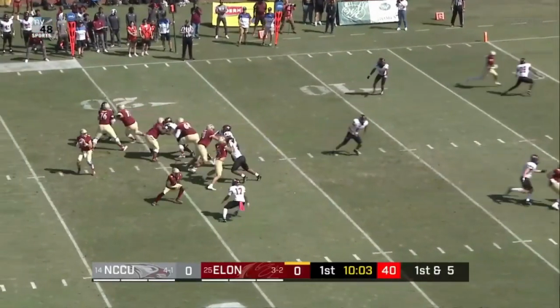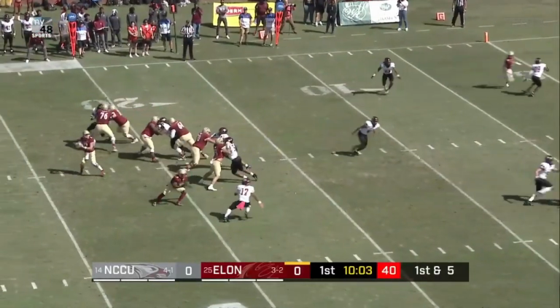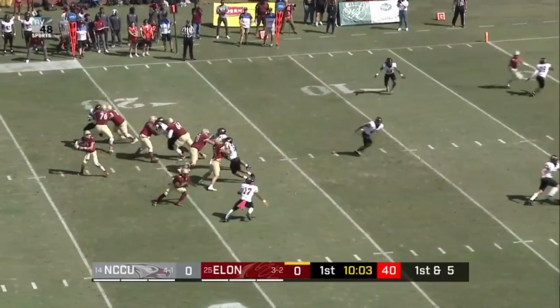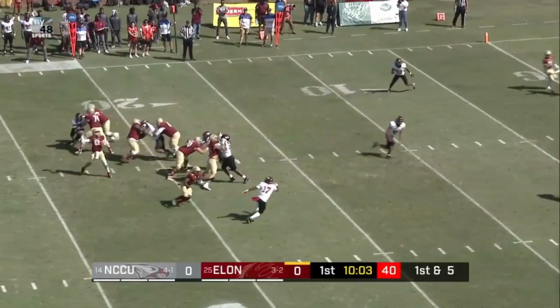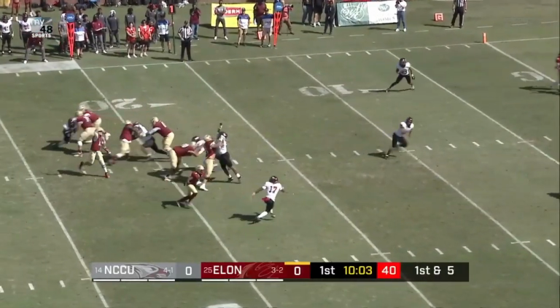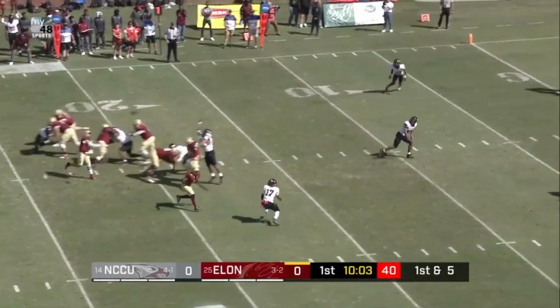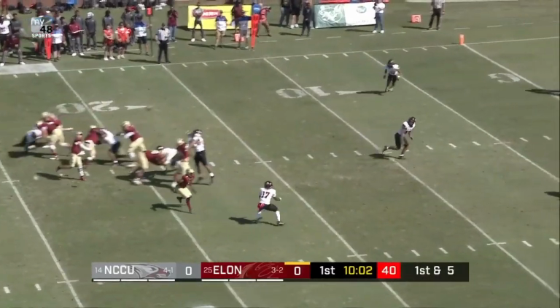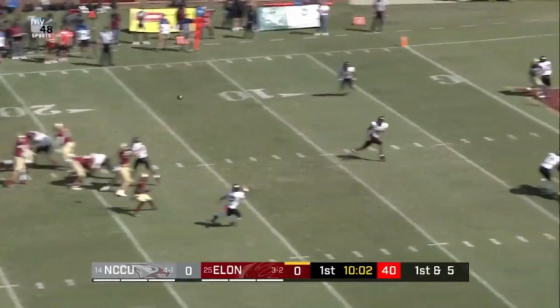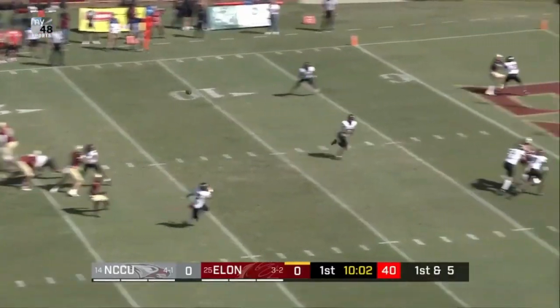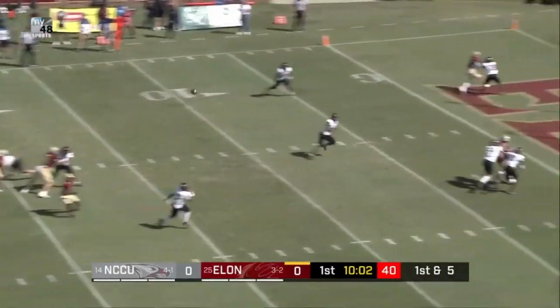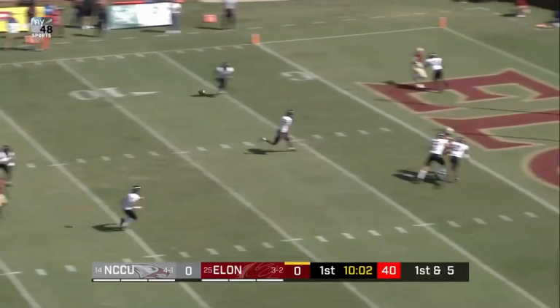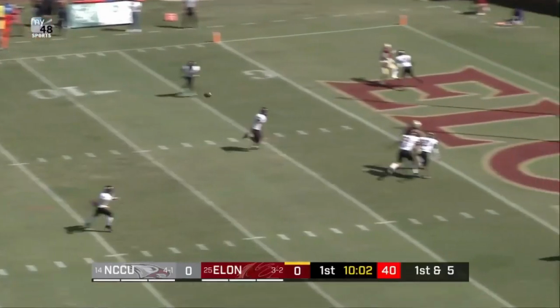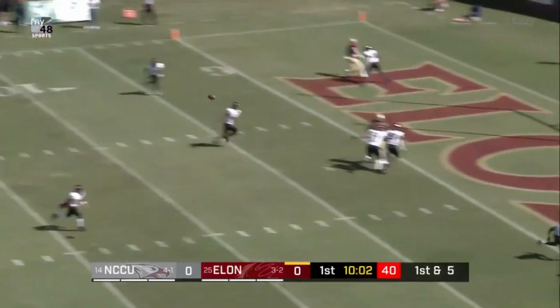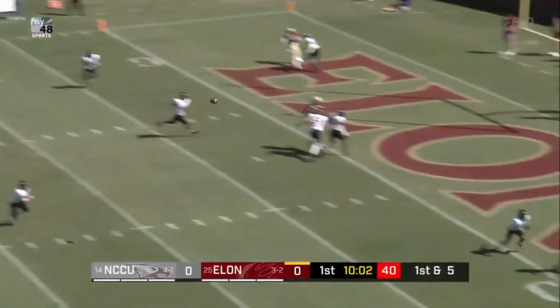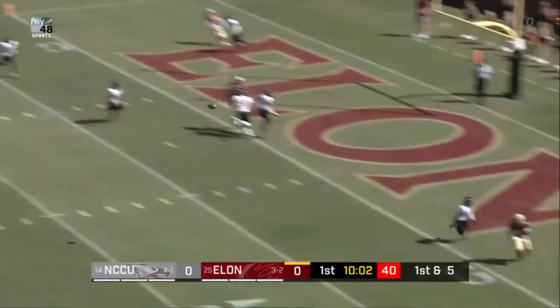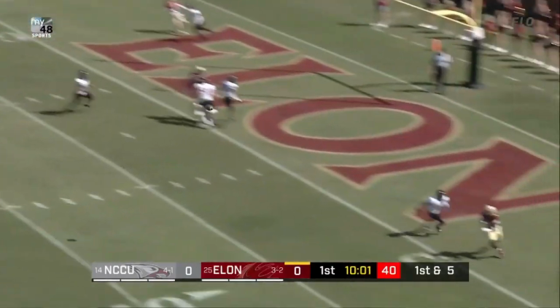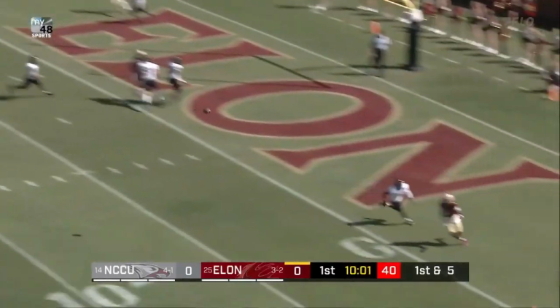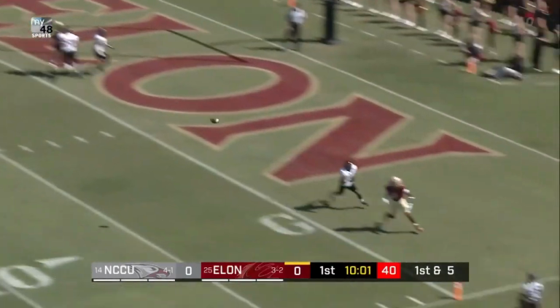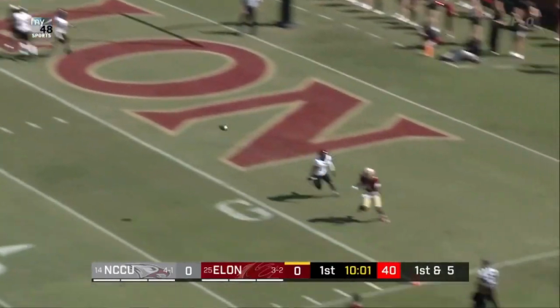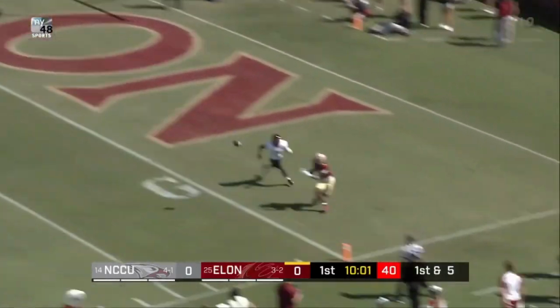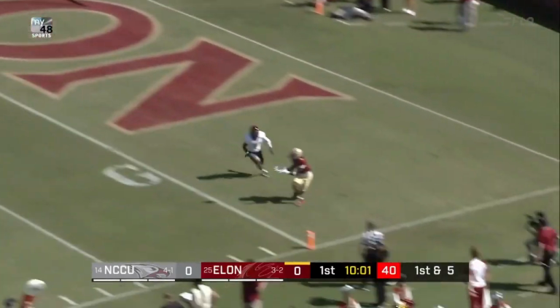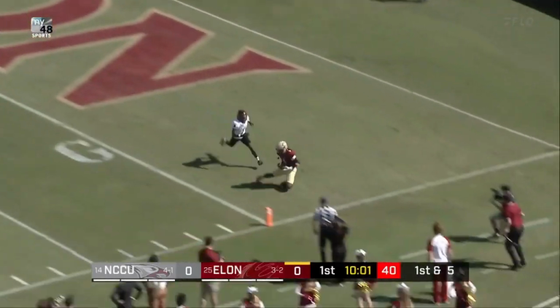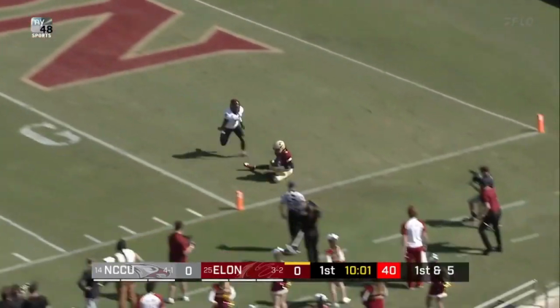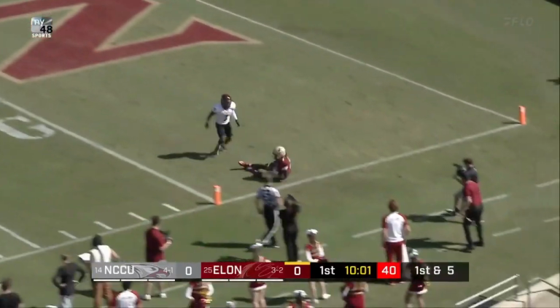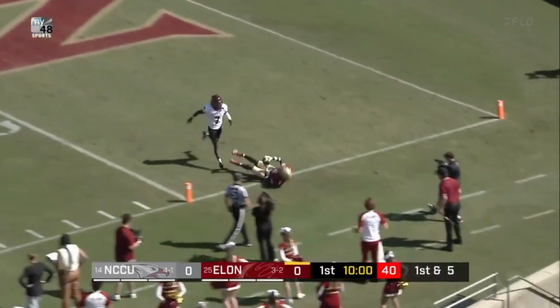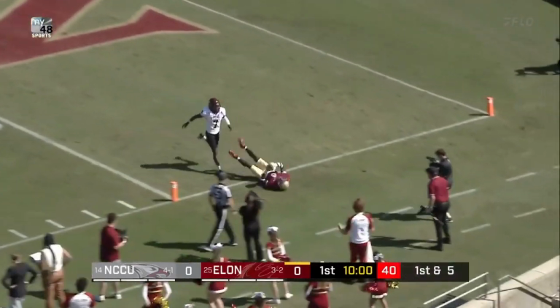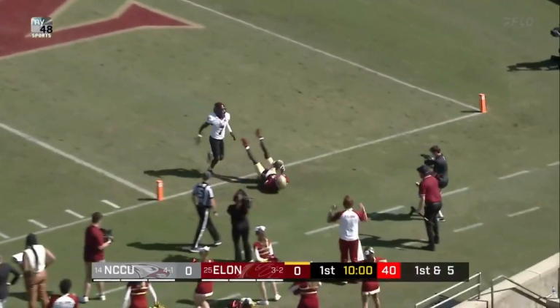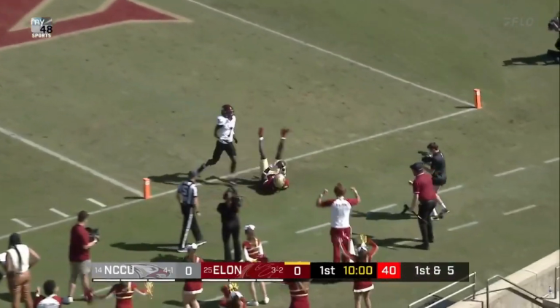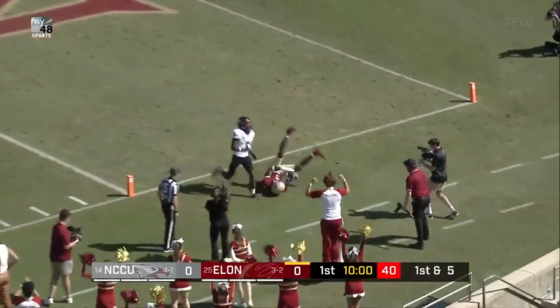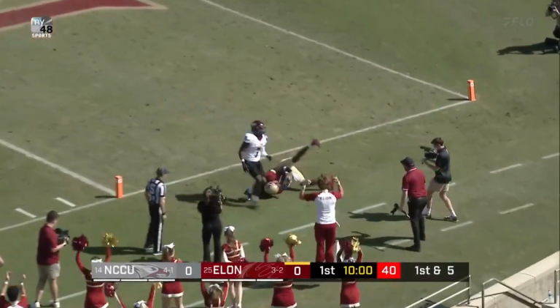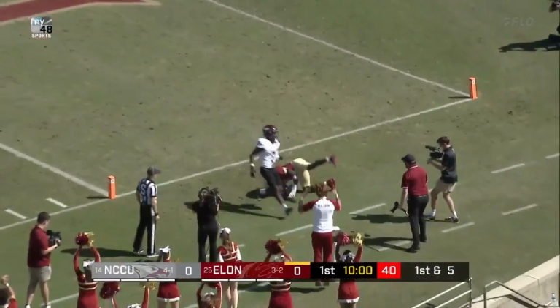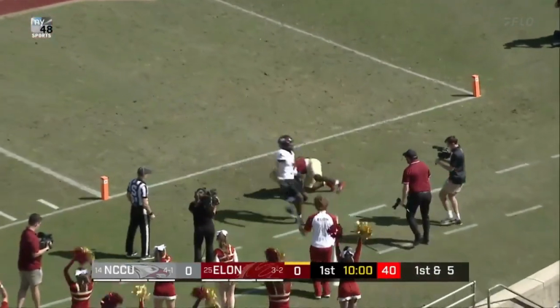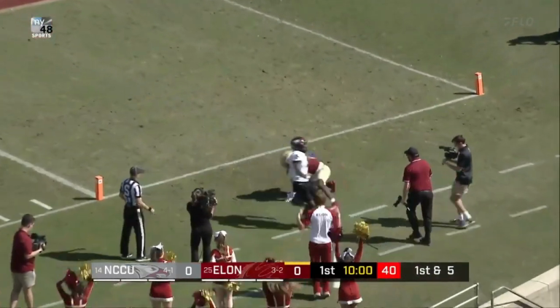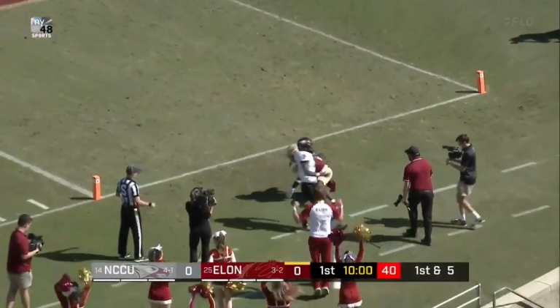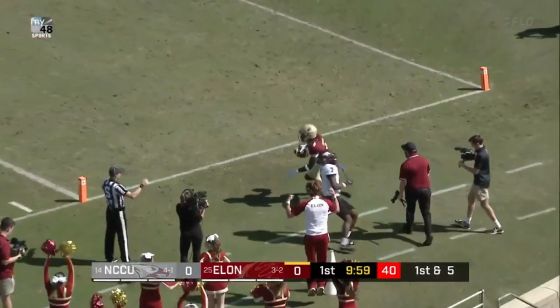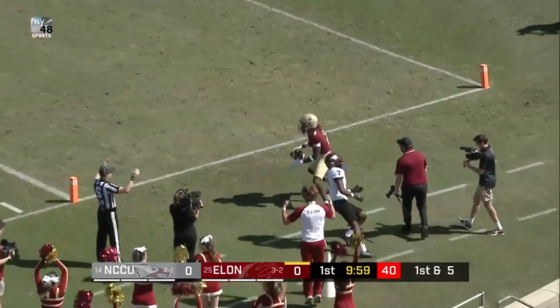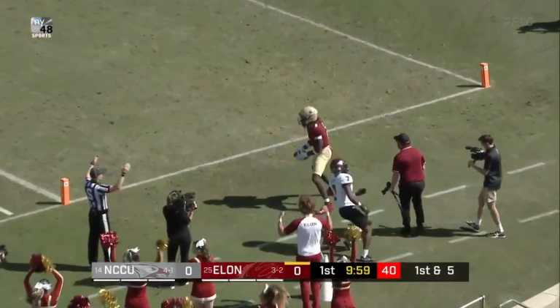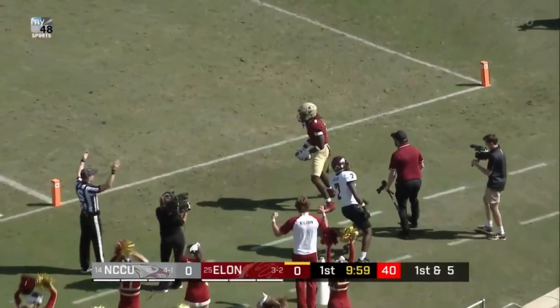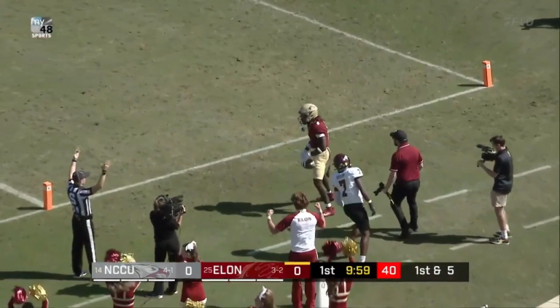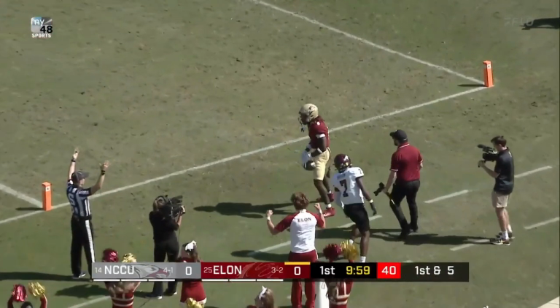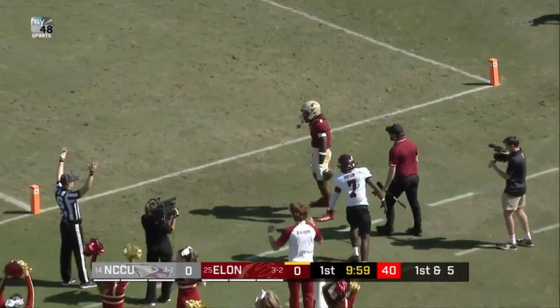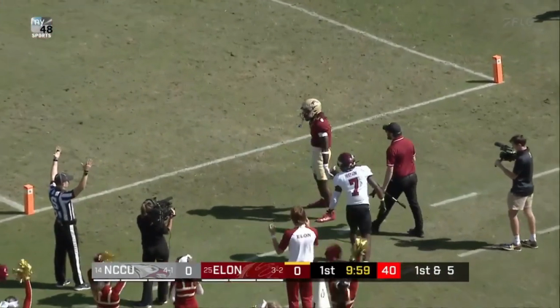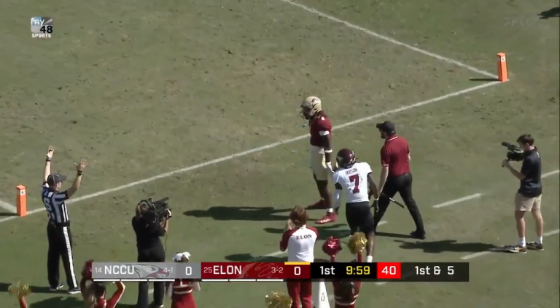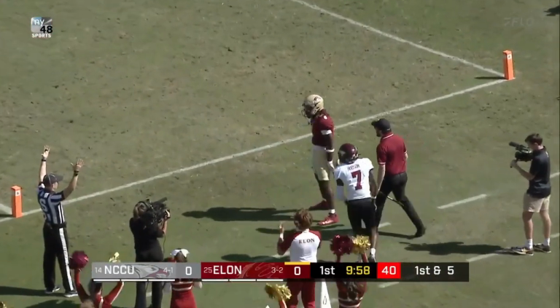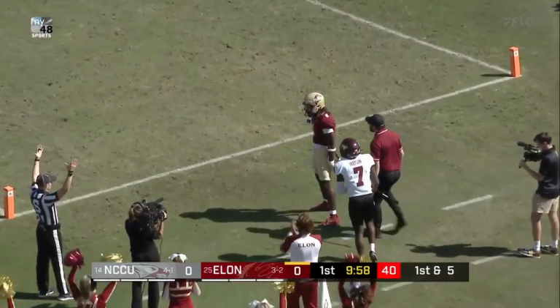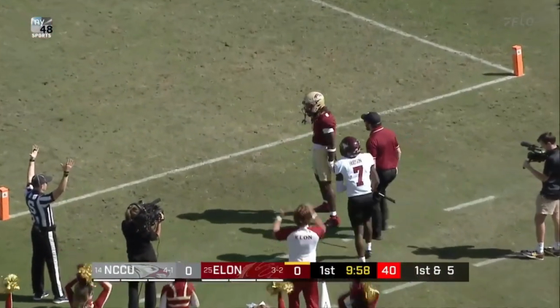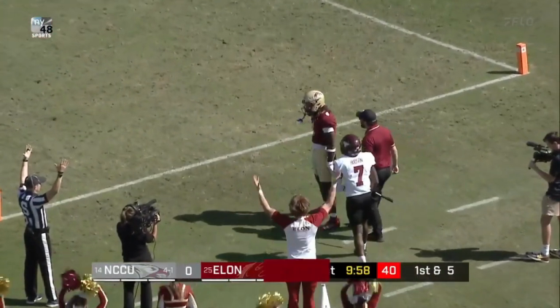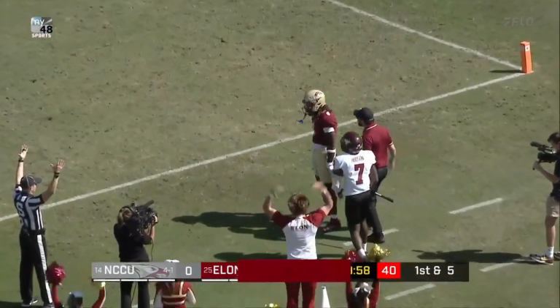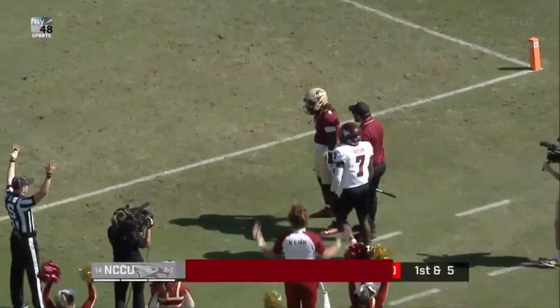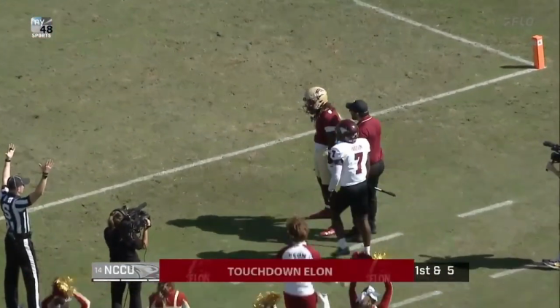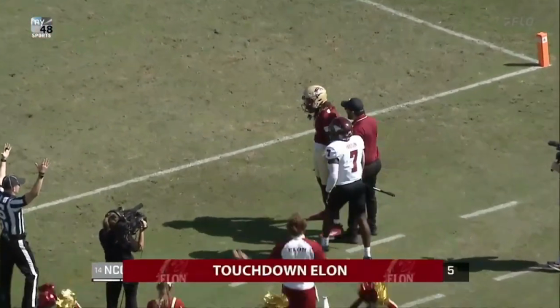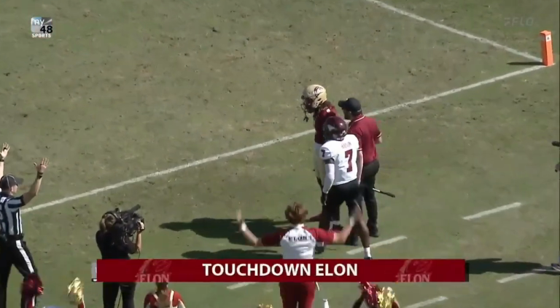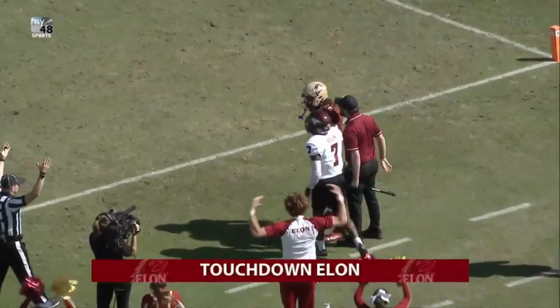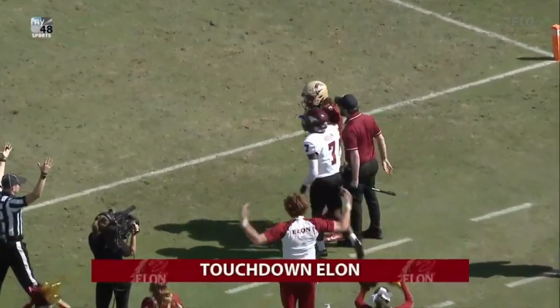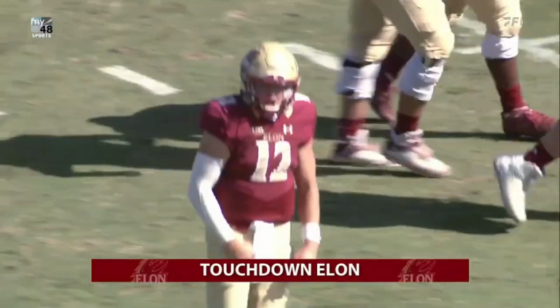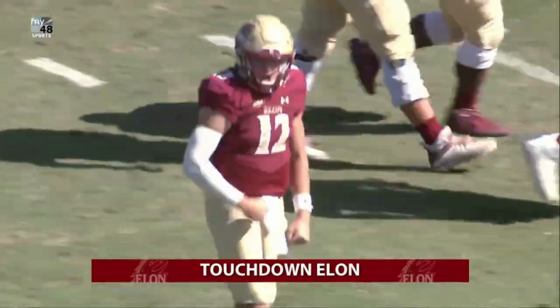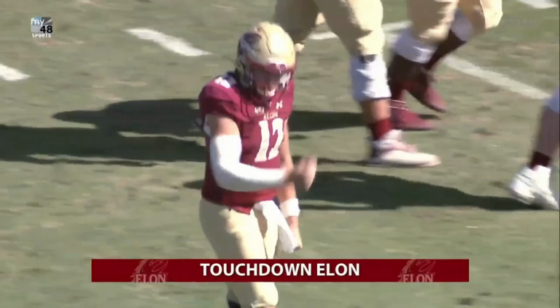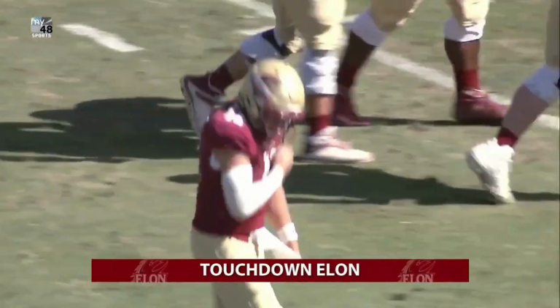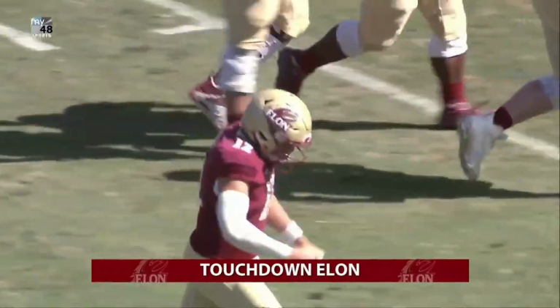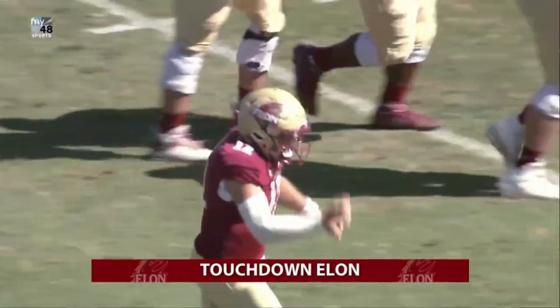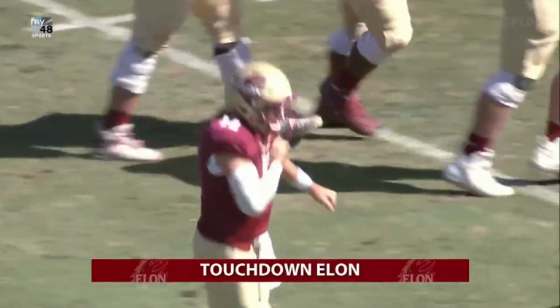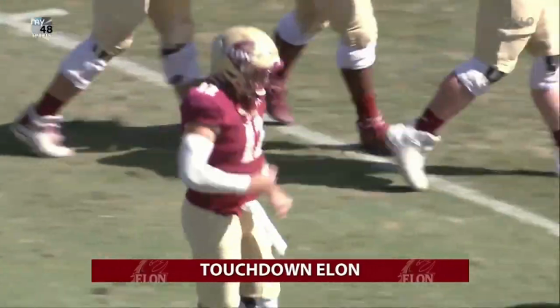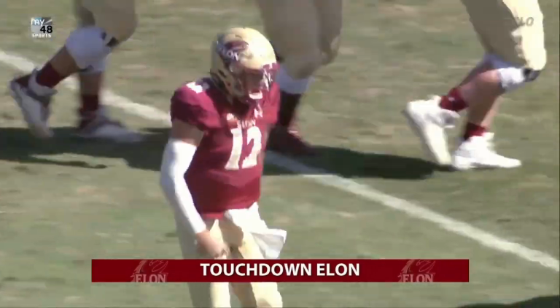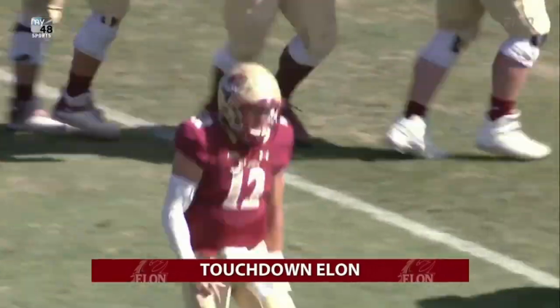Snap, Downing, play action, pocket holds, he'll zip one to the end zone — pass caught. Jordan Bonner, touchdown.